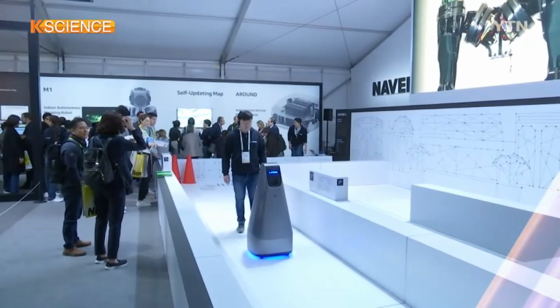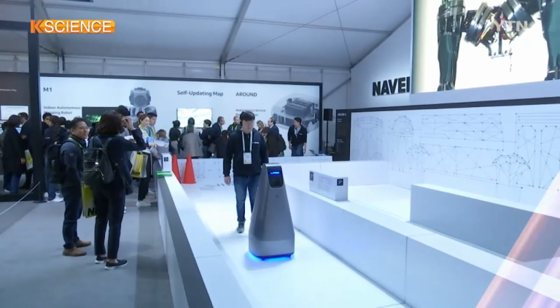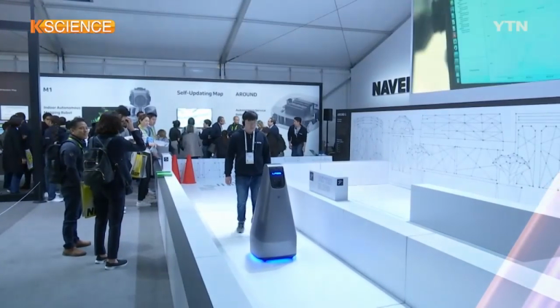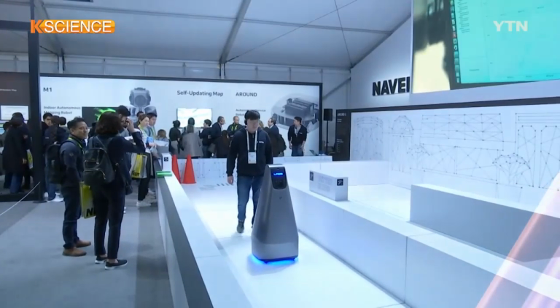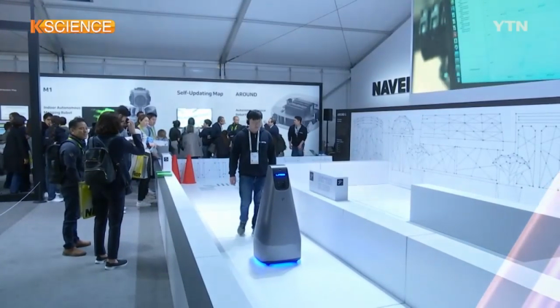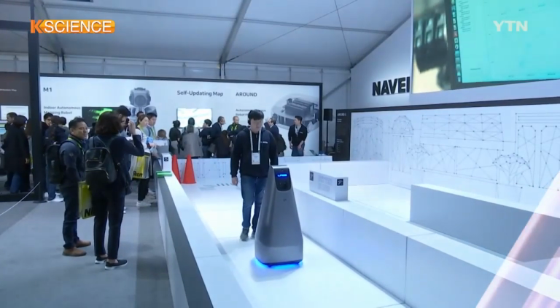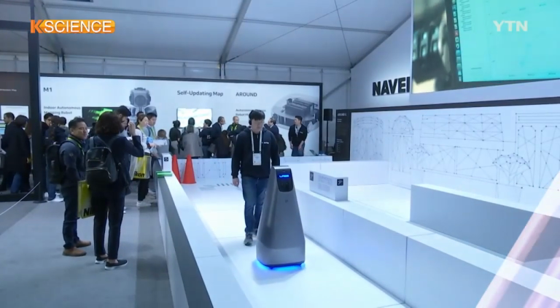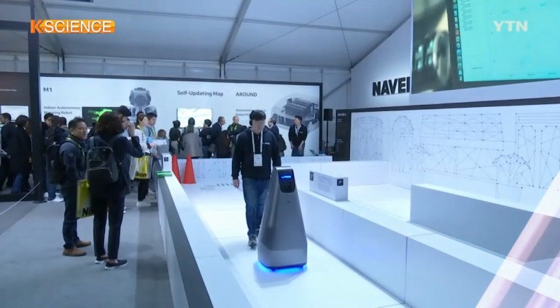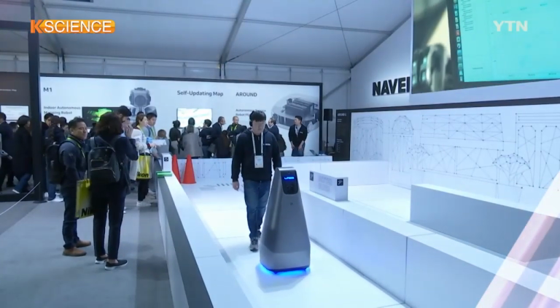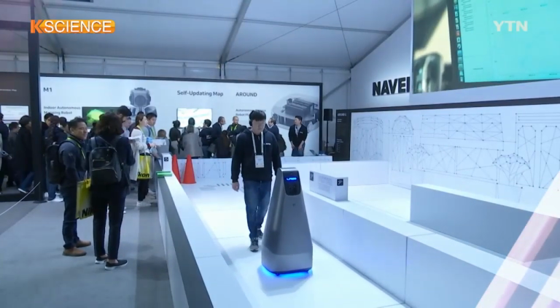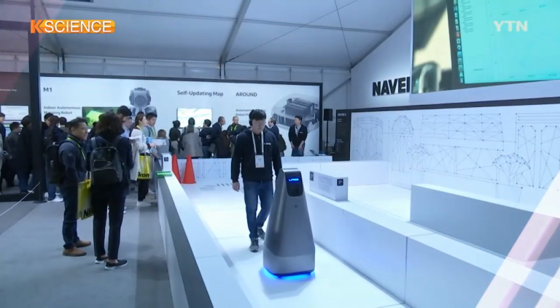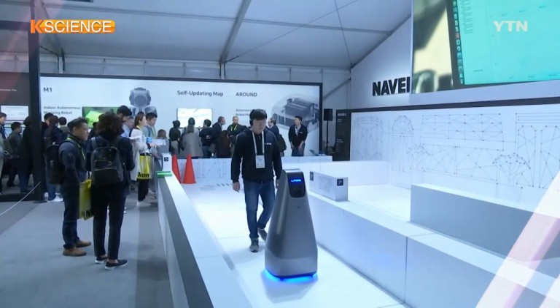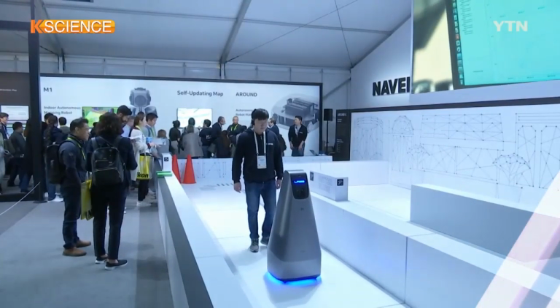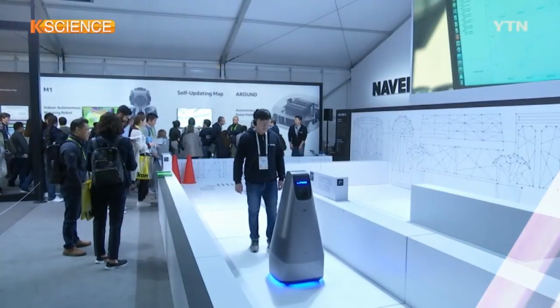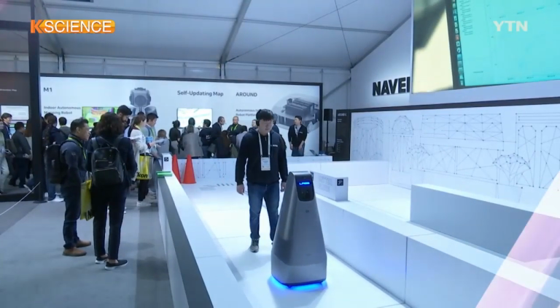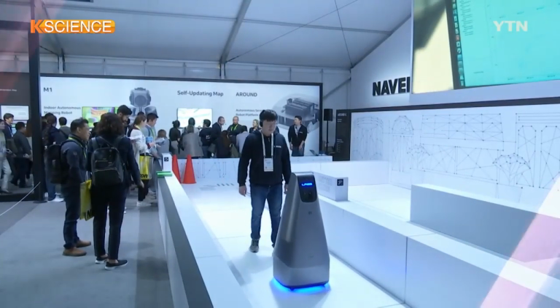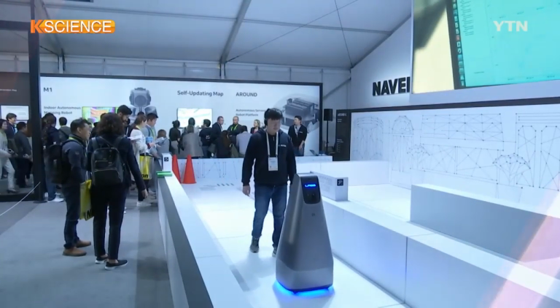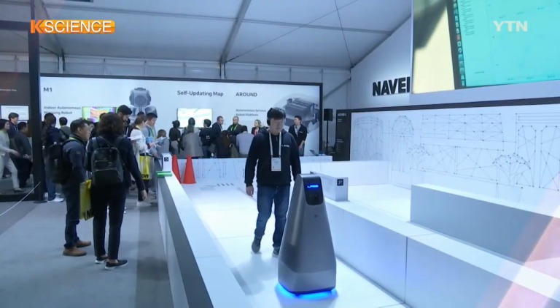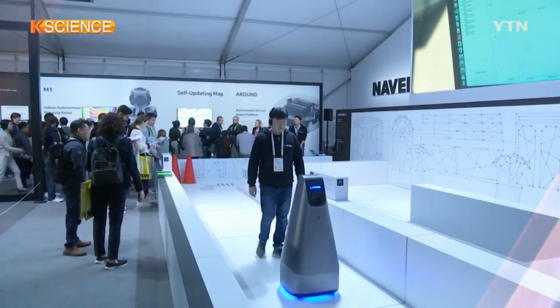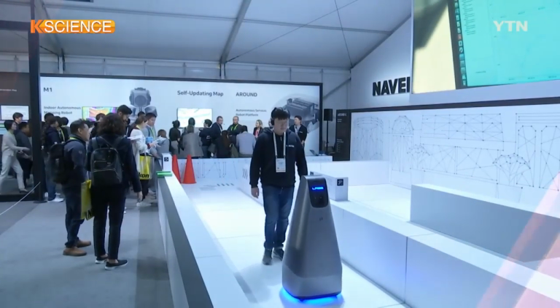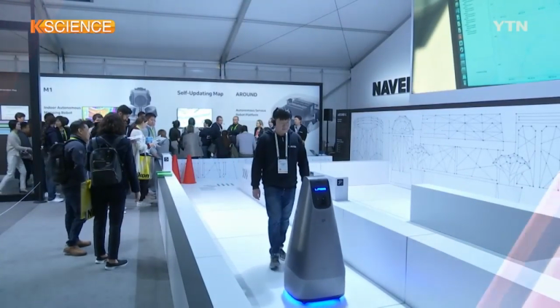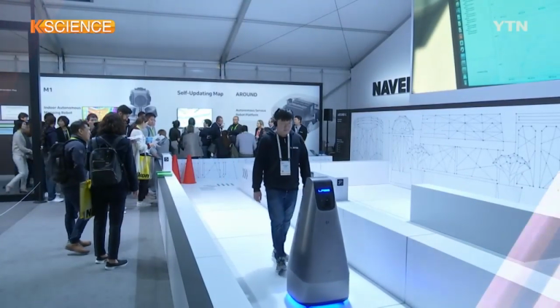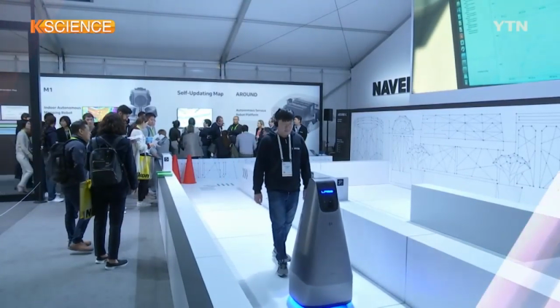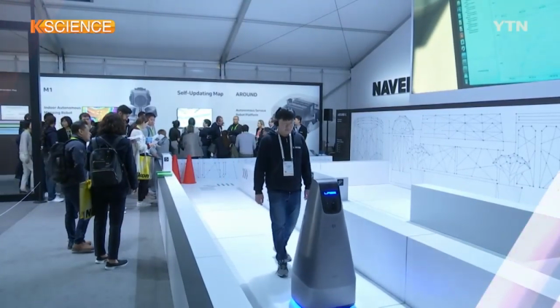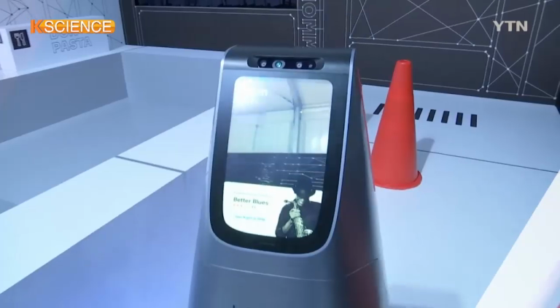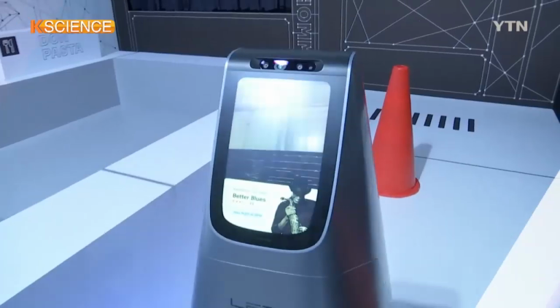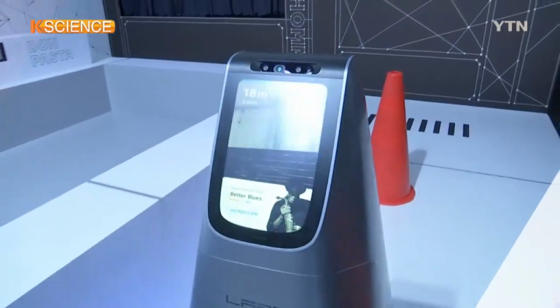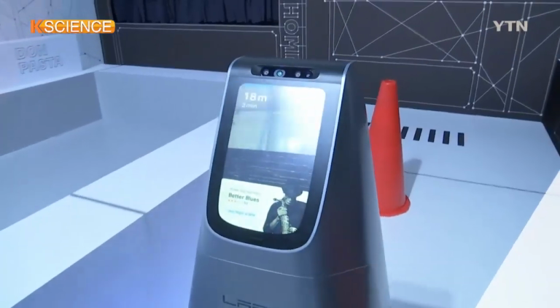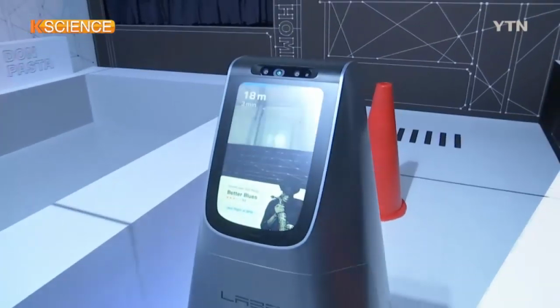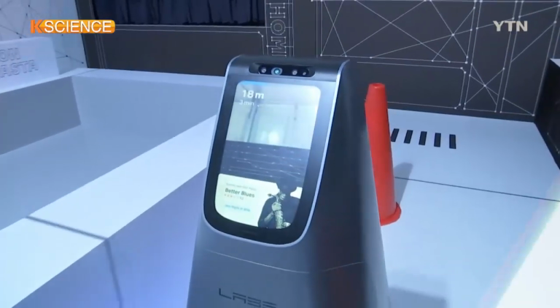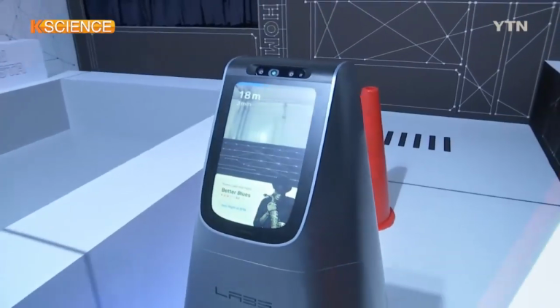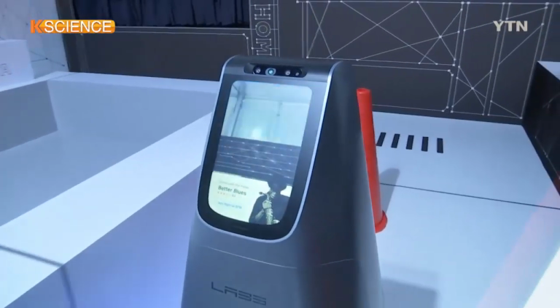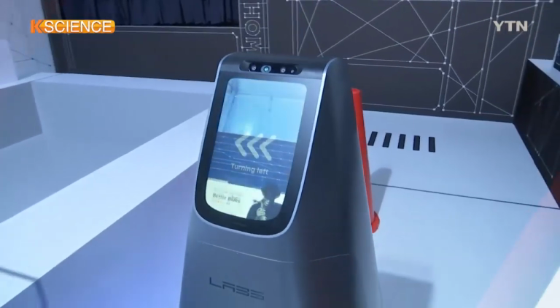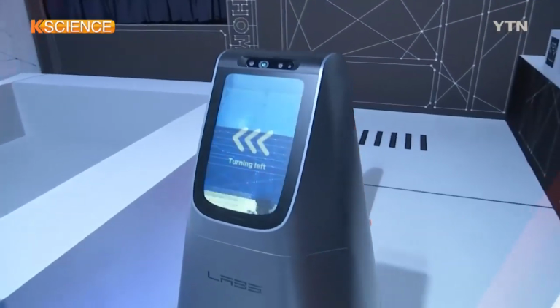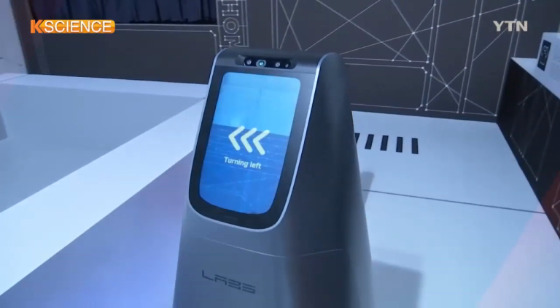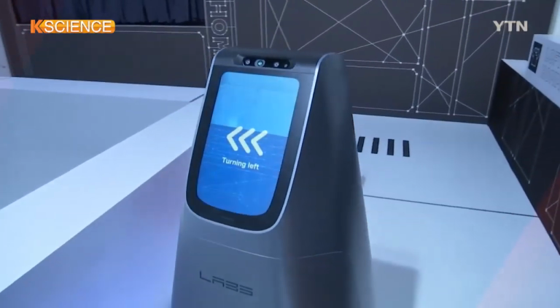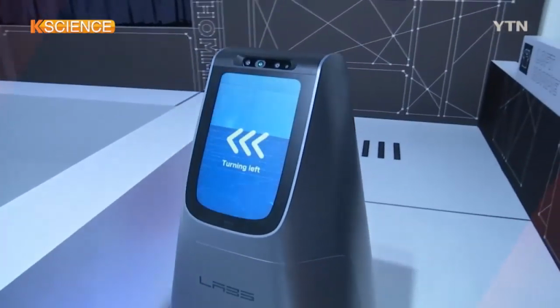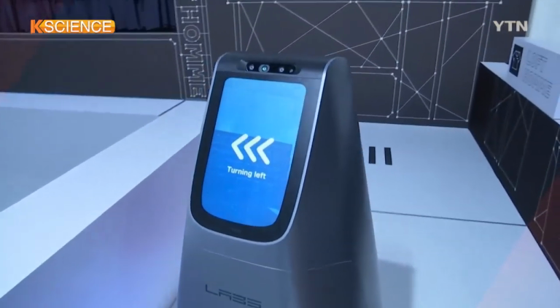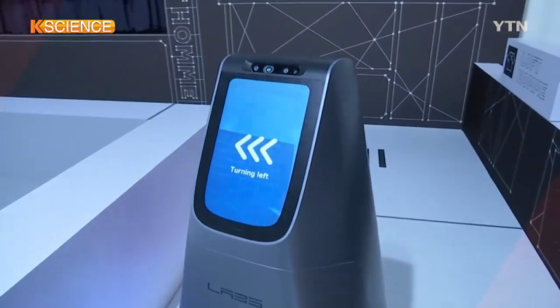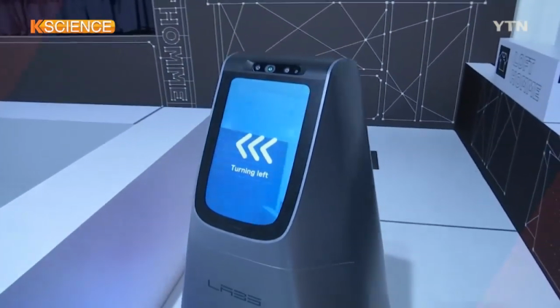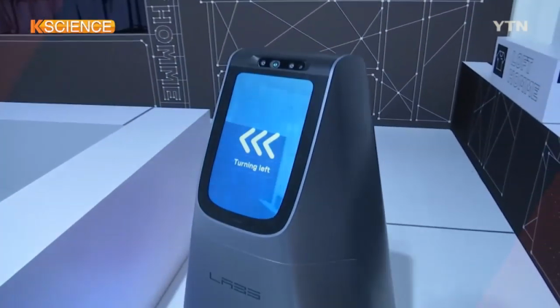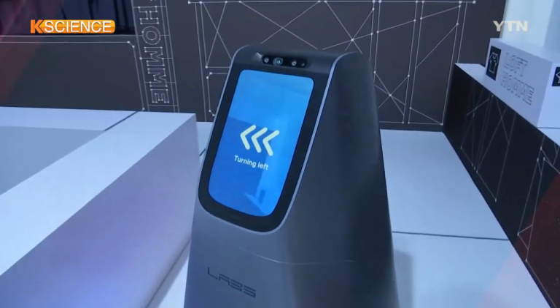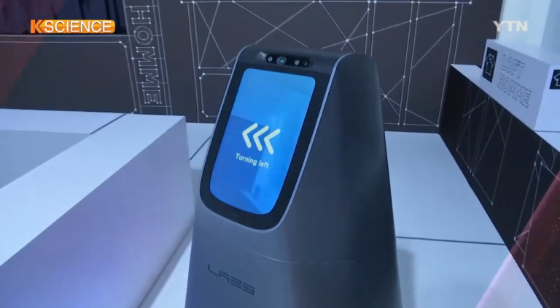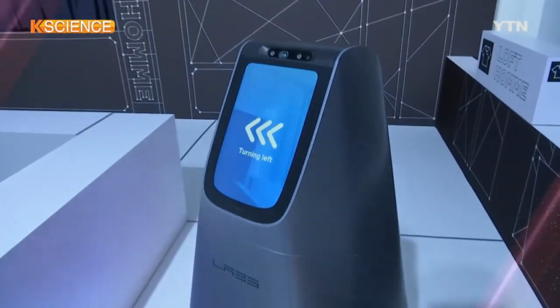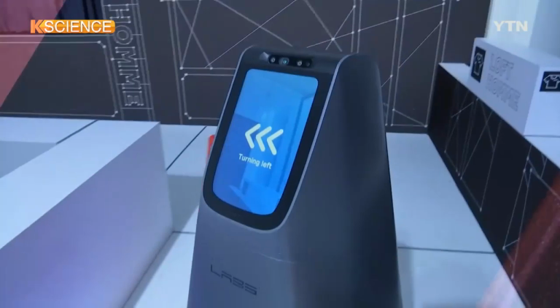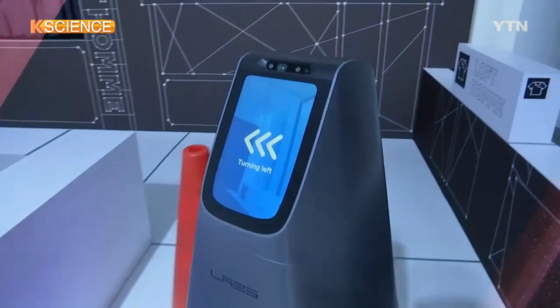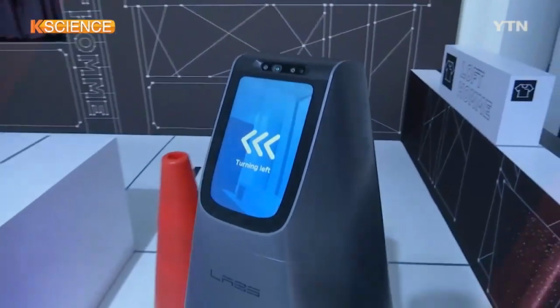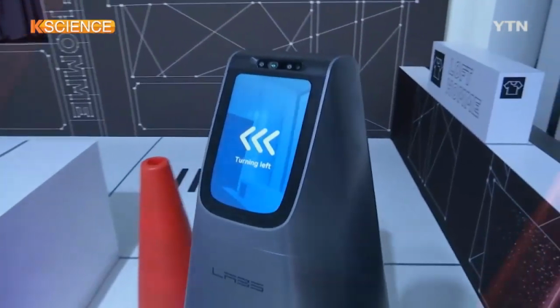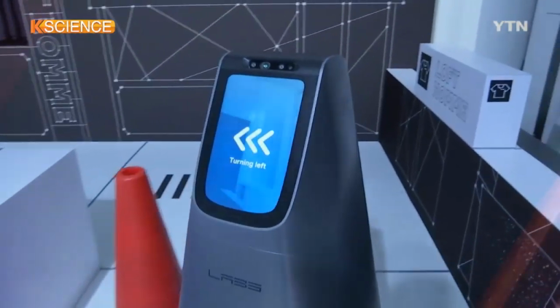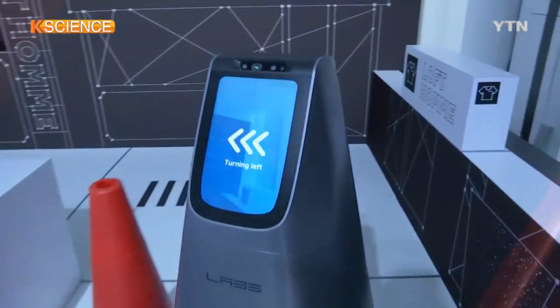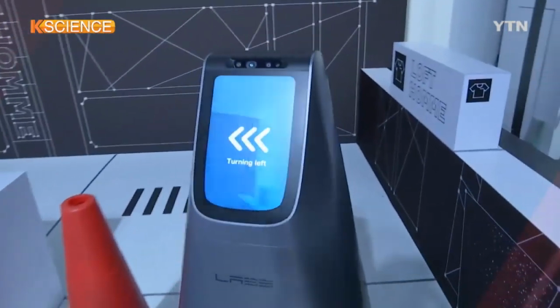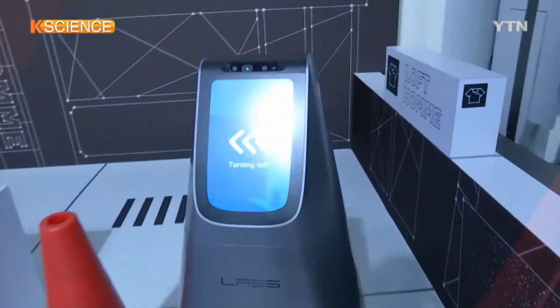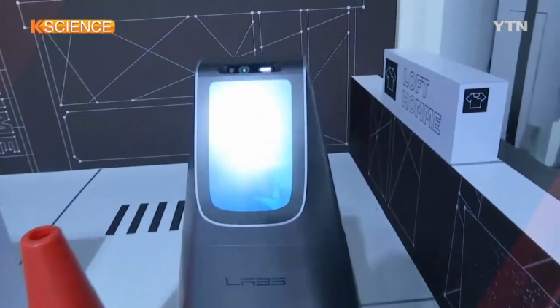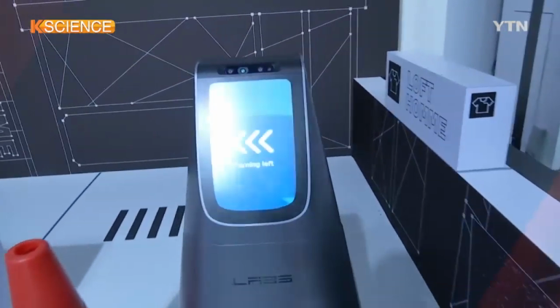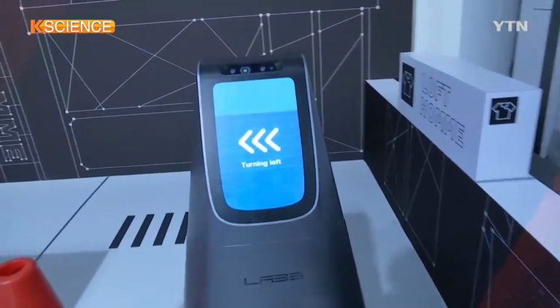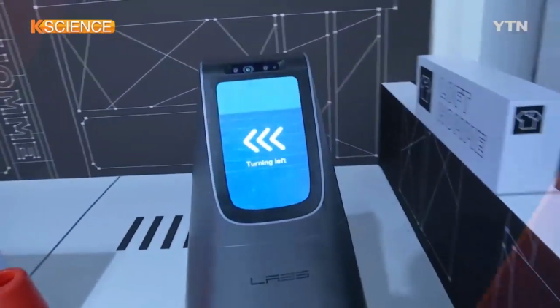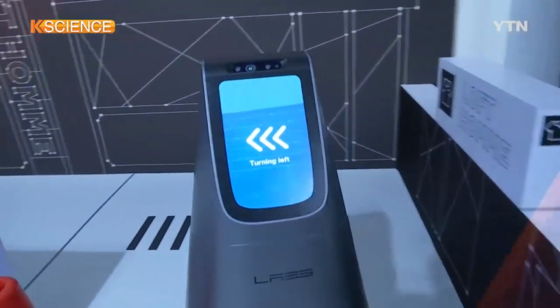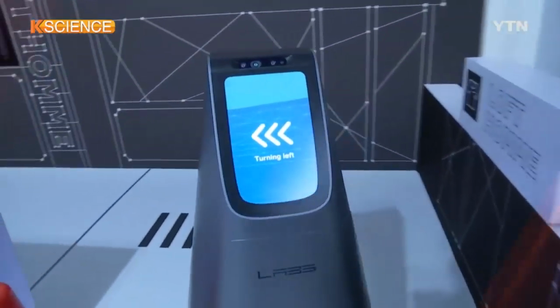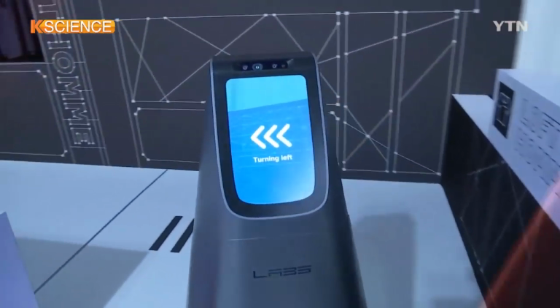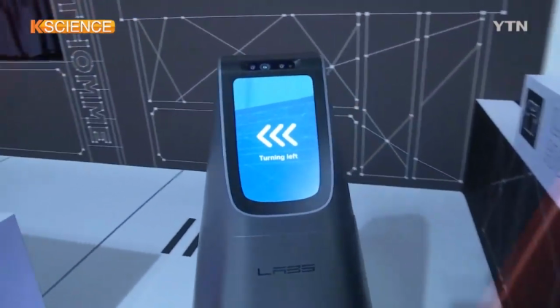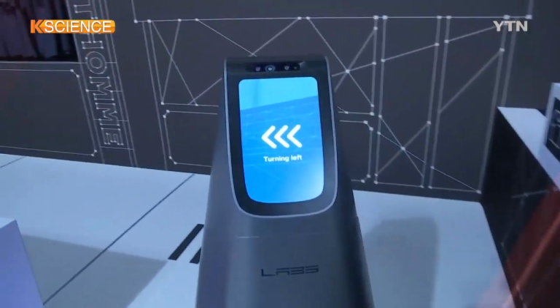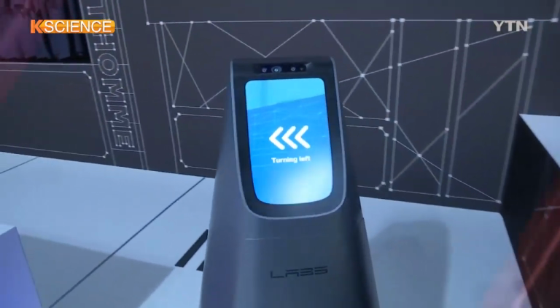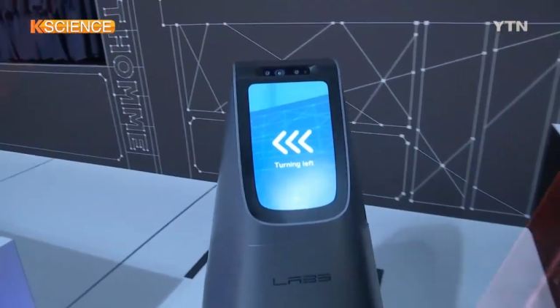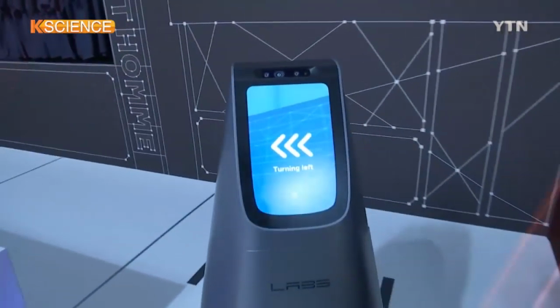Naver Corp, South Korea's top portal operator, debuted at the CES with its own robot technology.